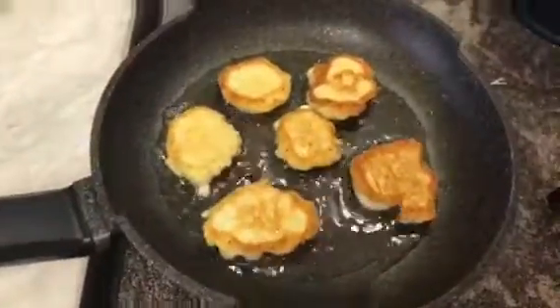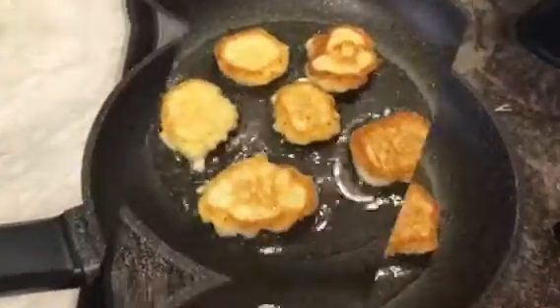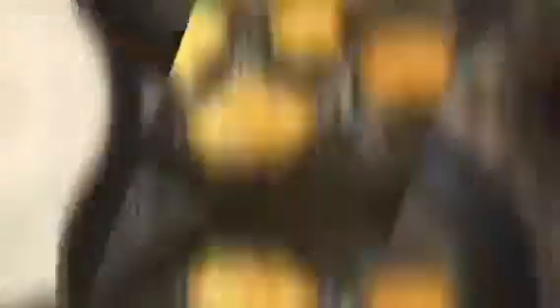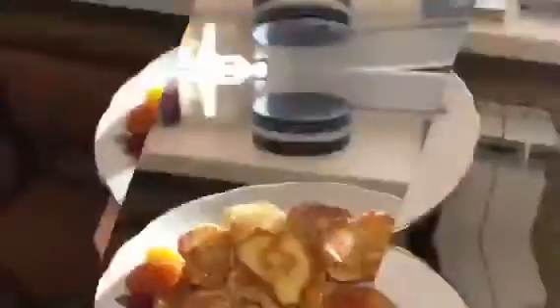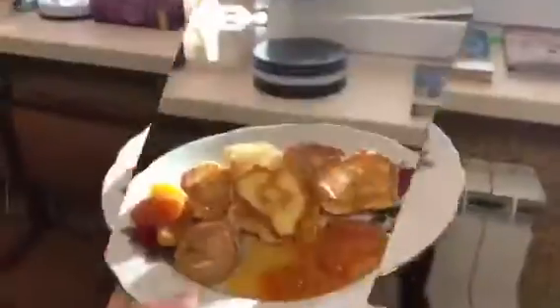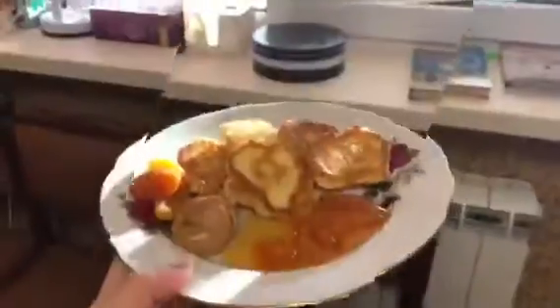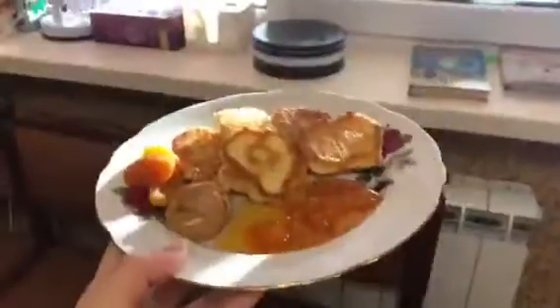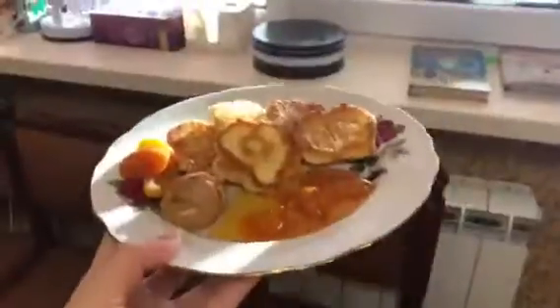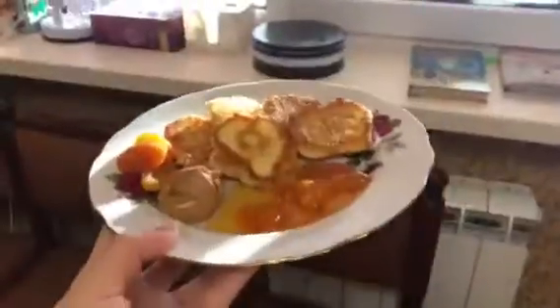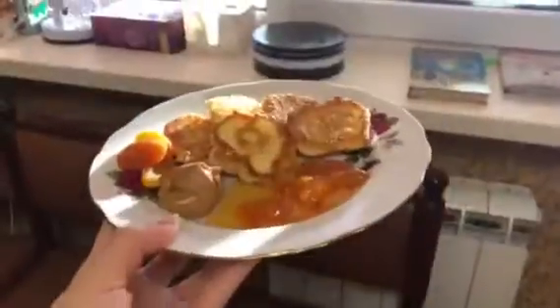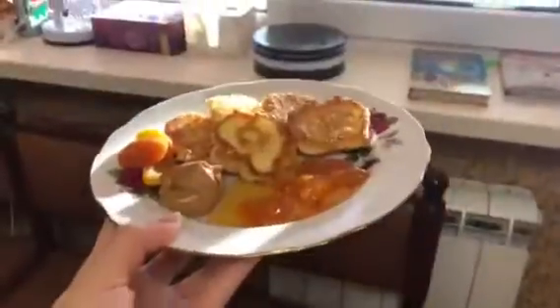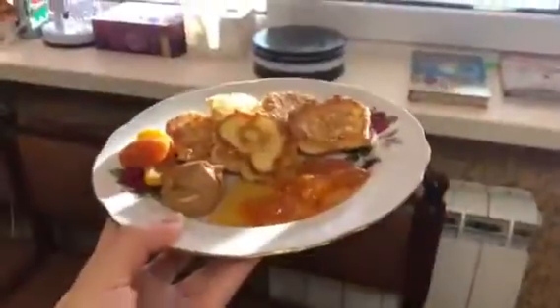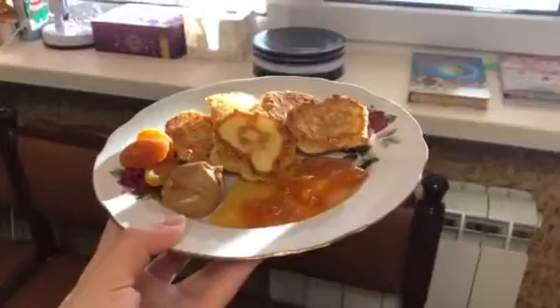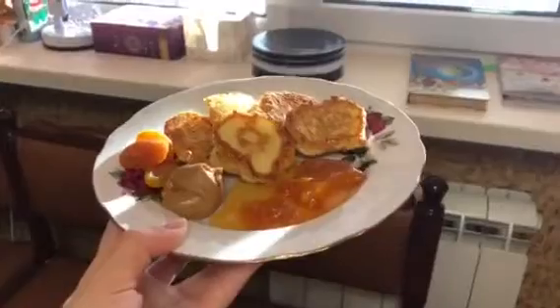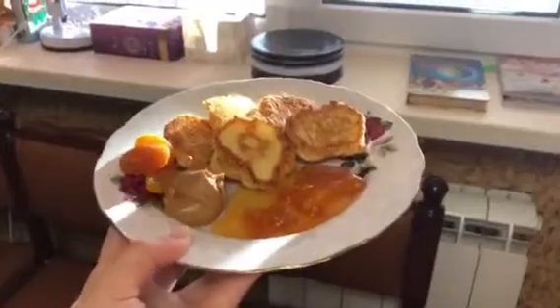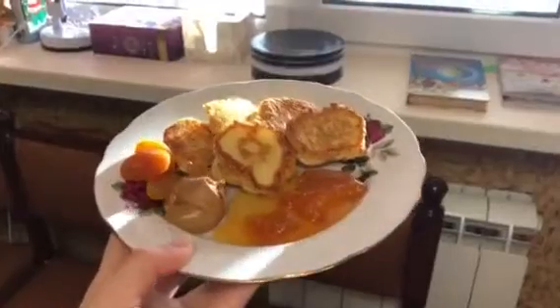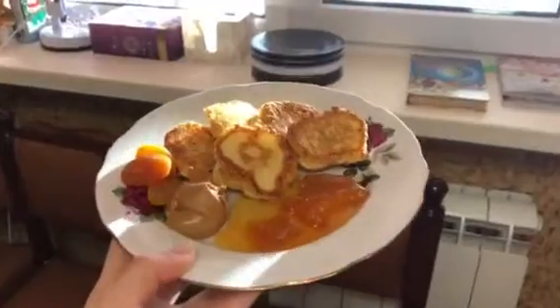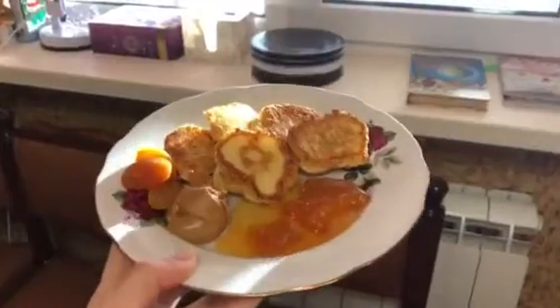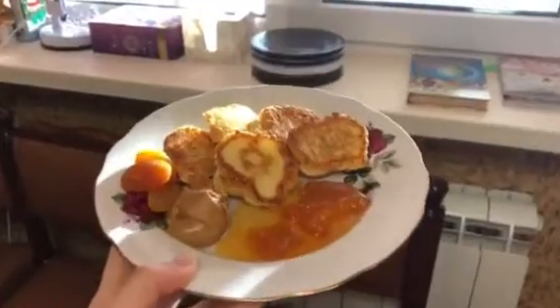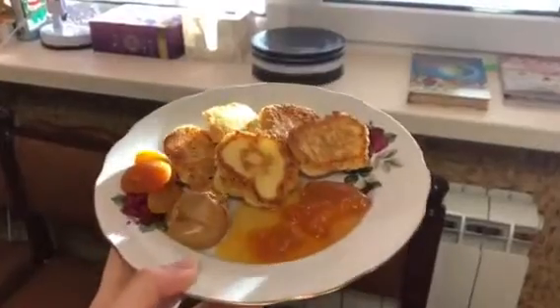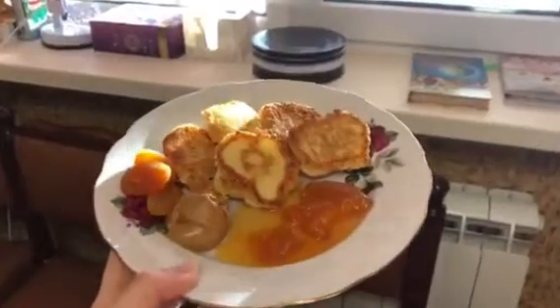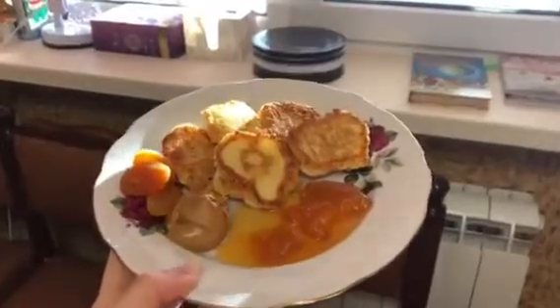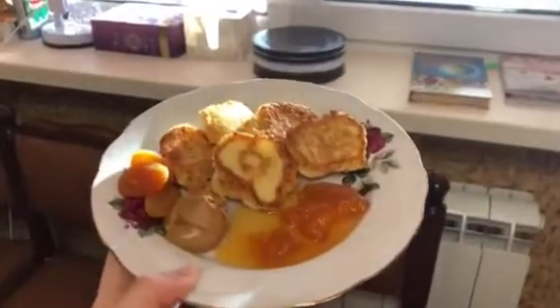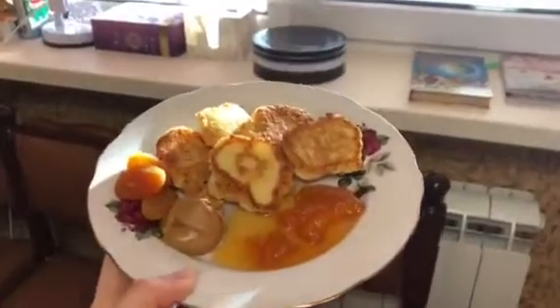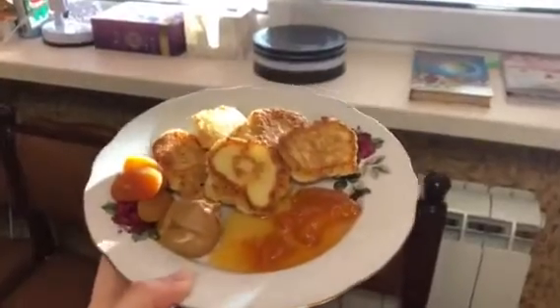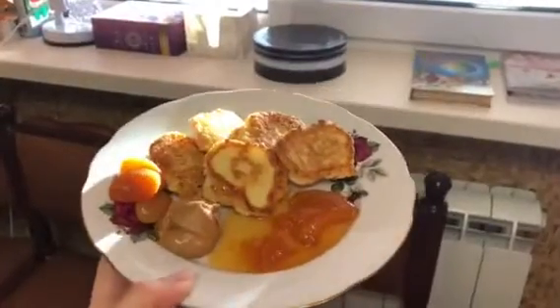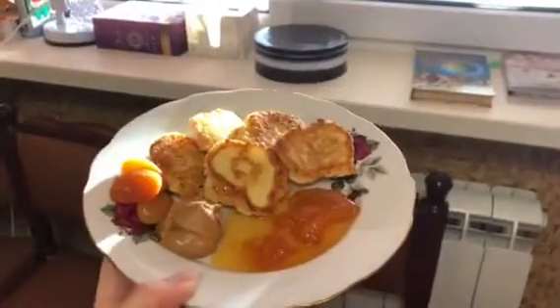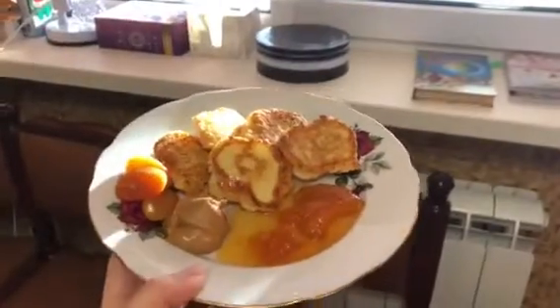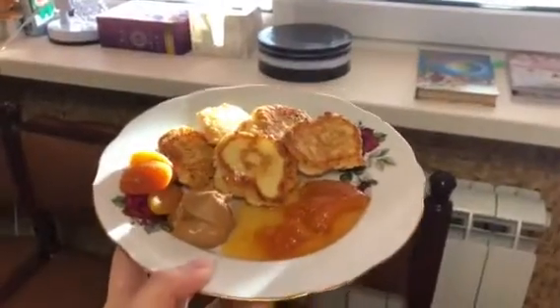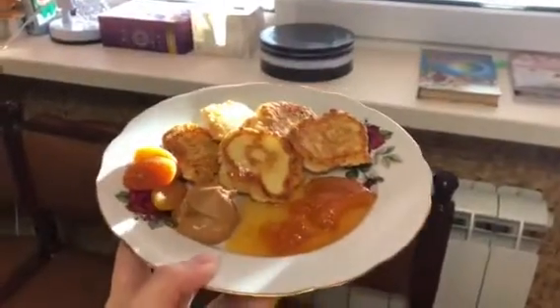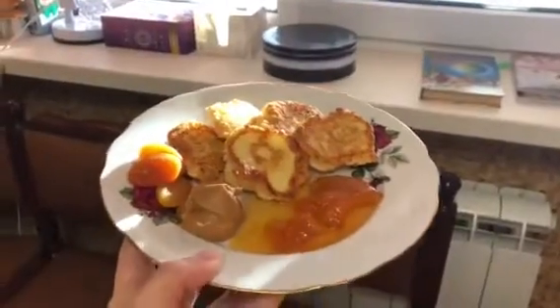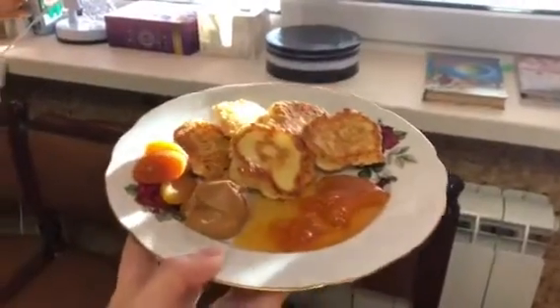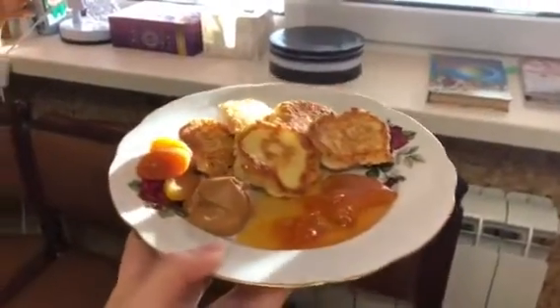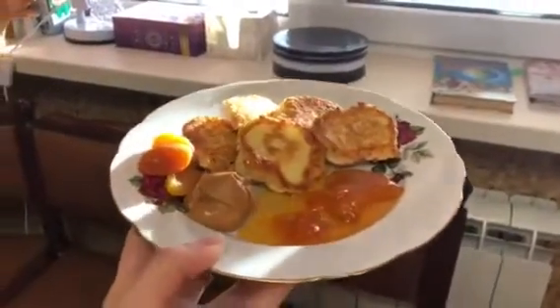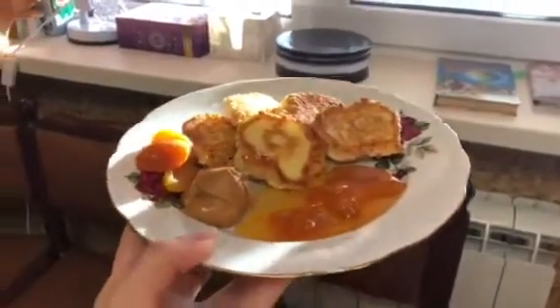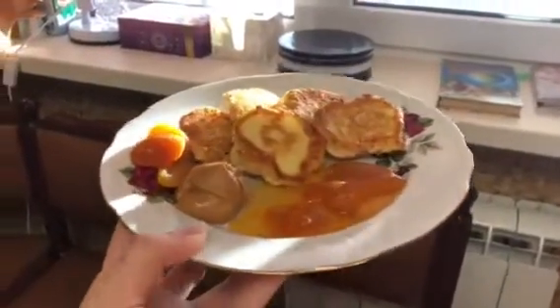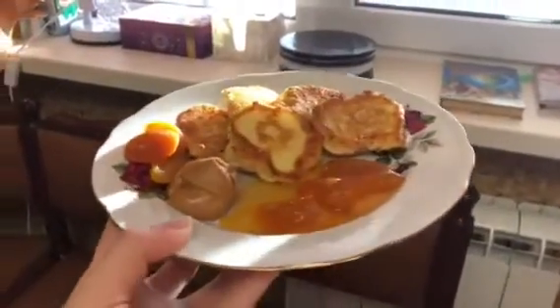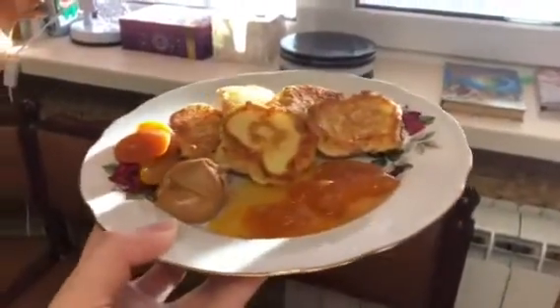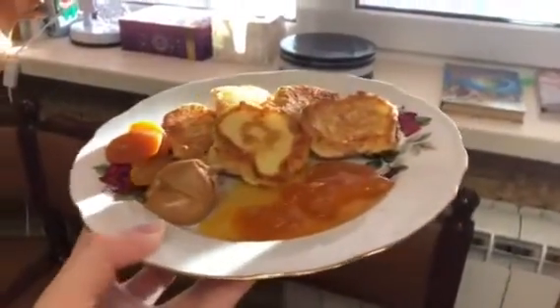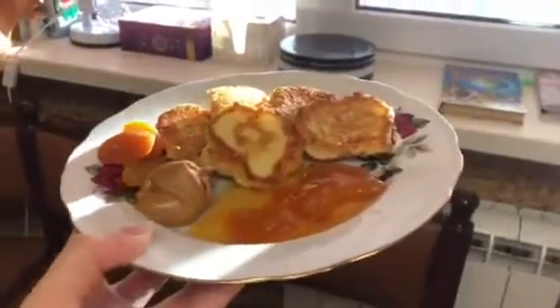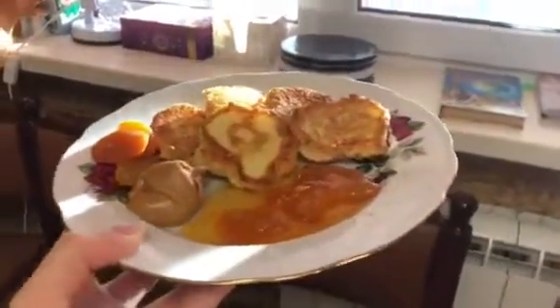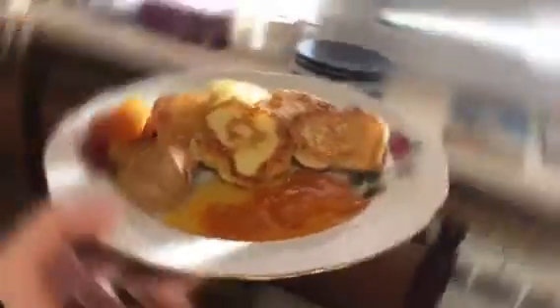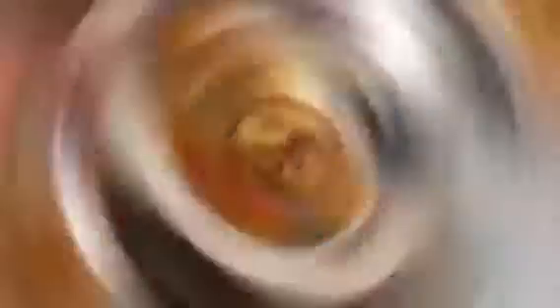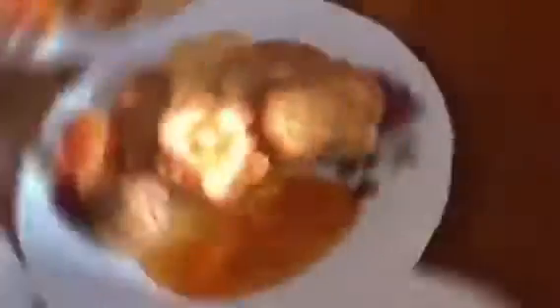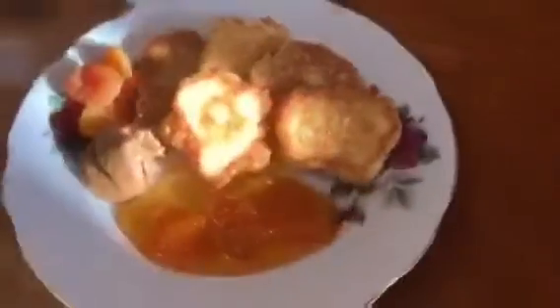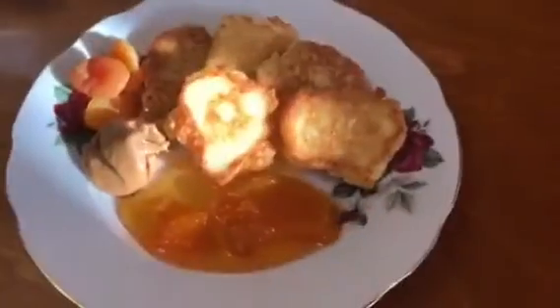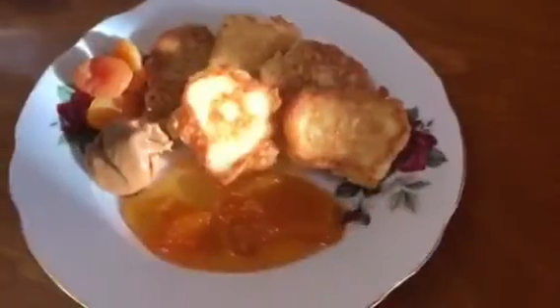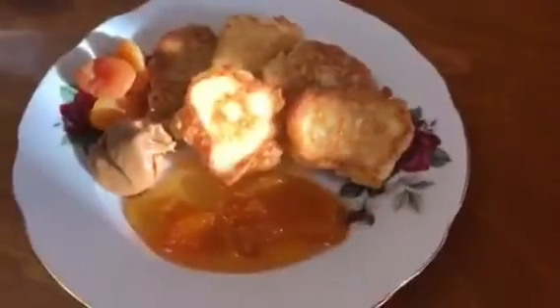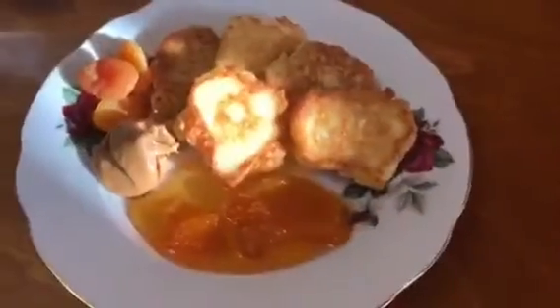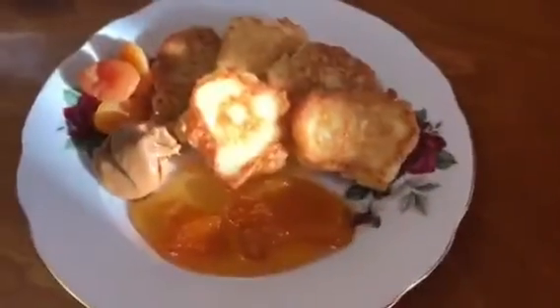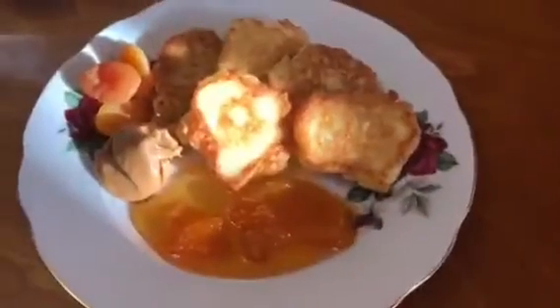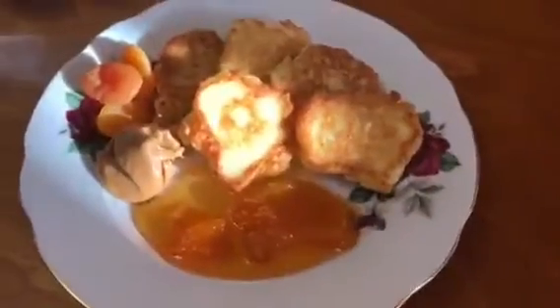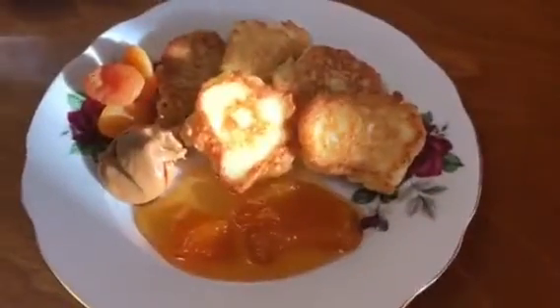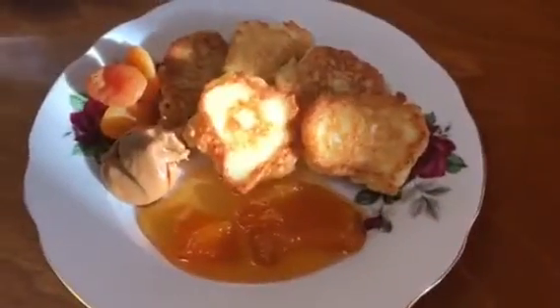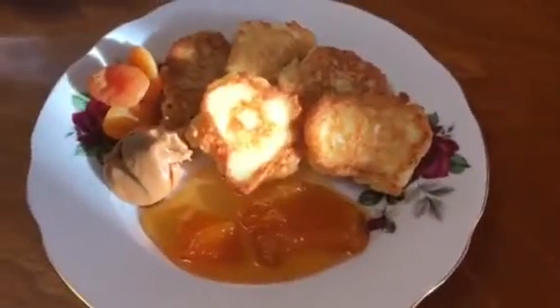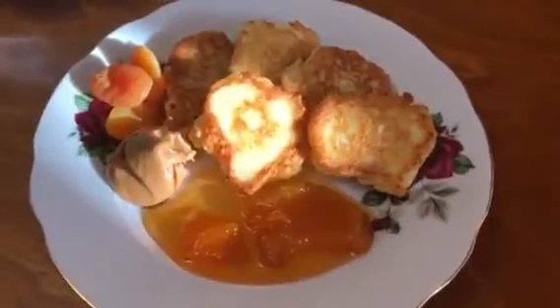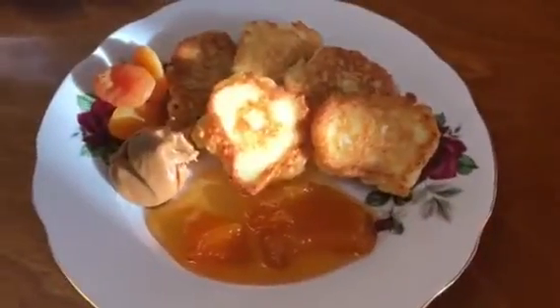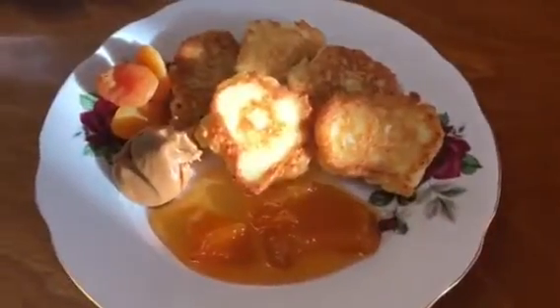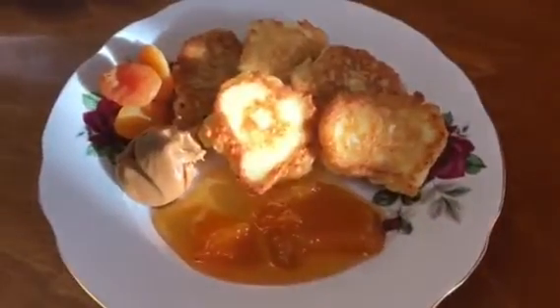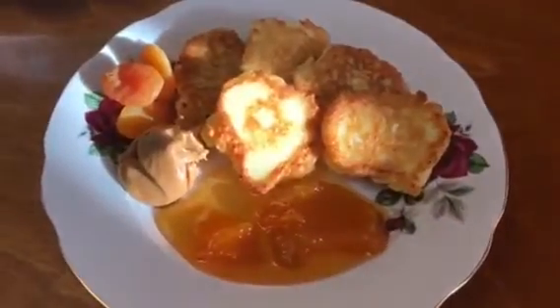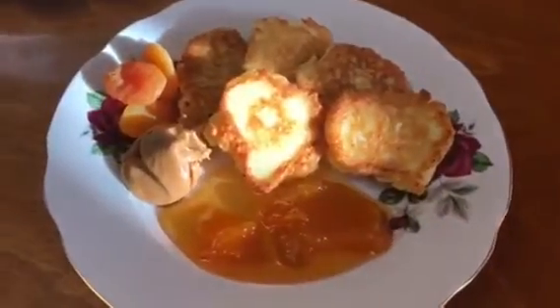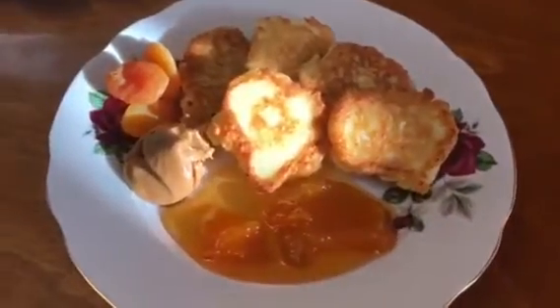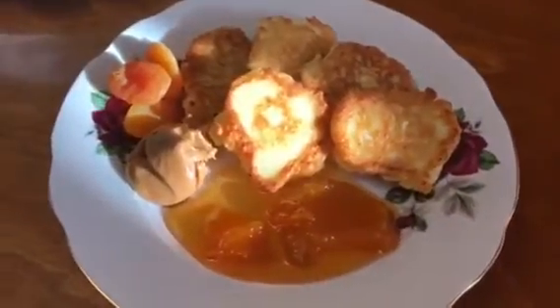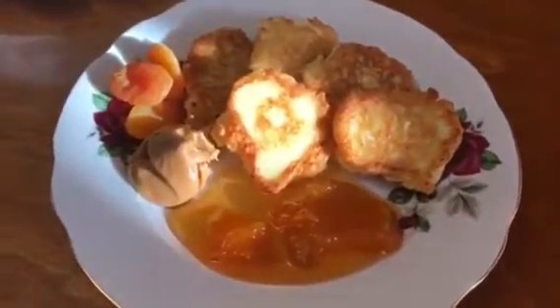Well, this is the dish I got. Thank you for watching and enjoy your meal.